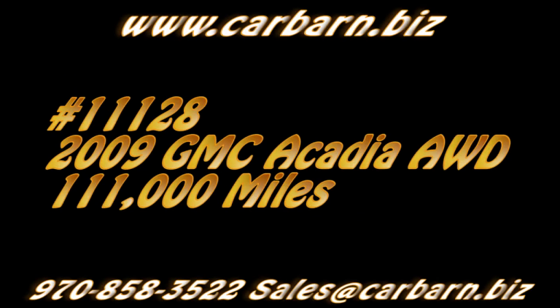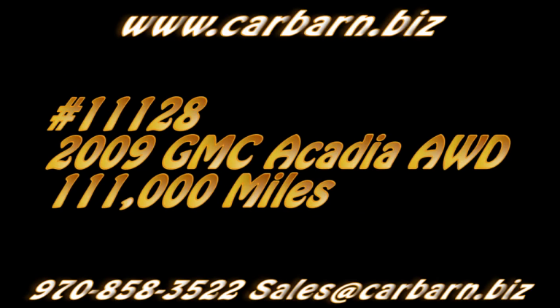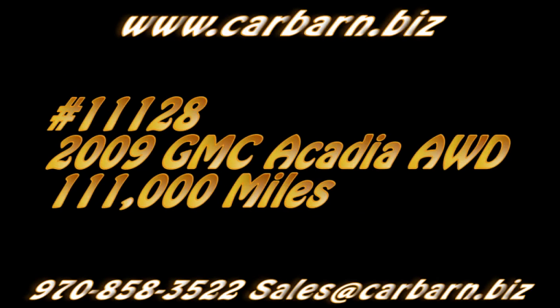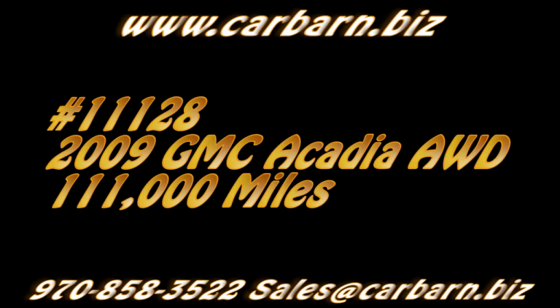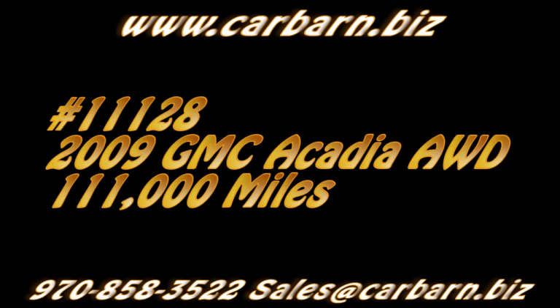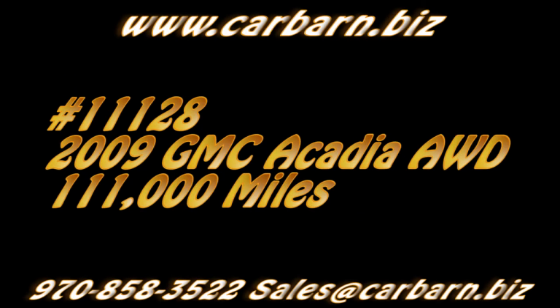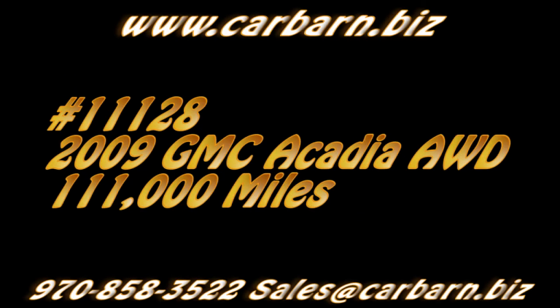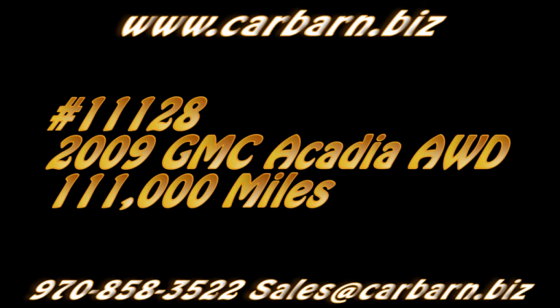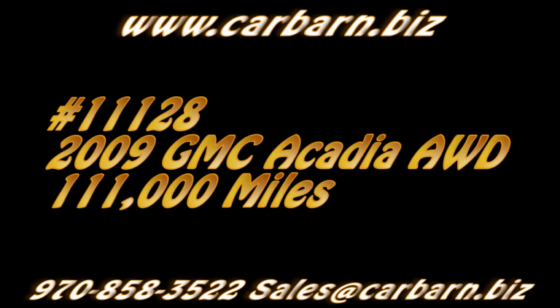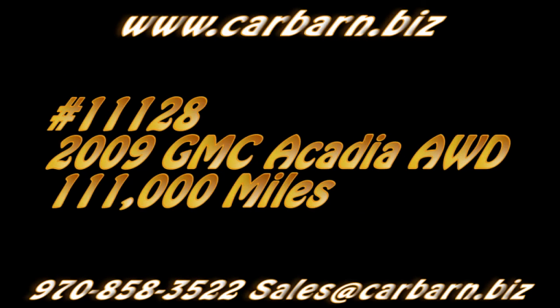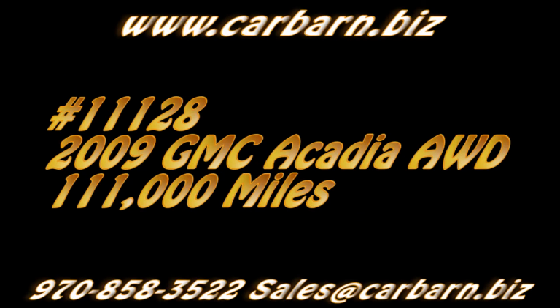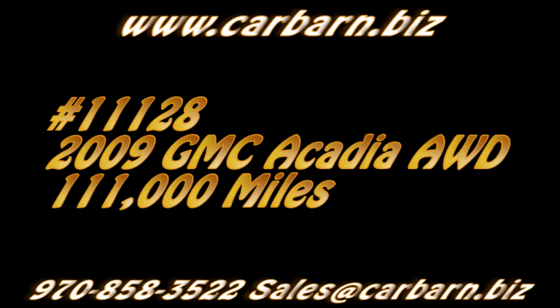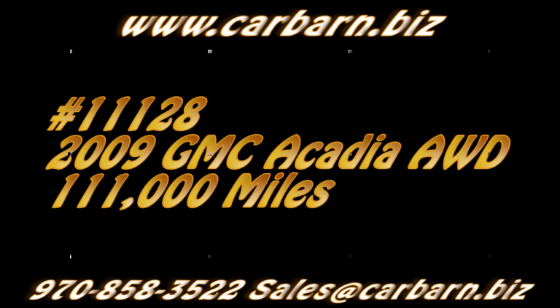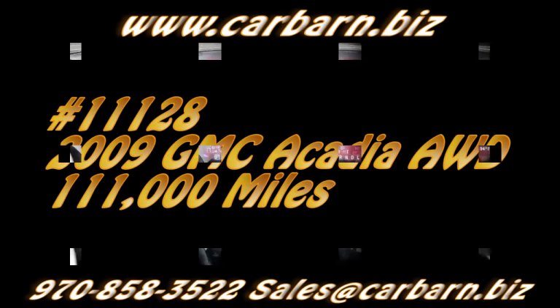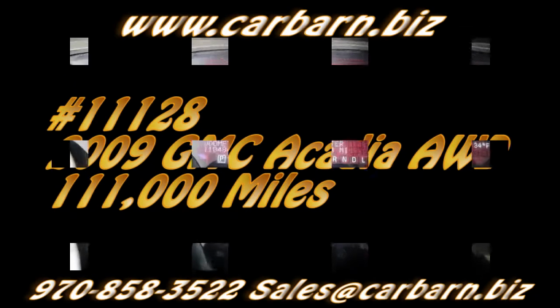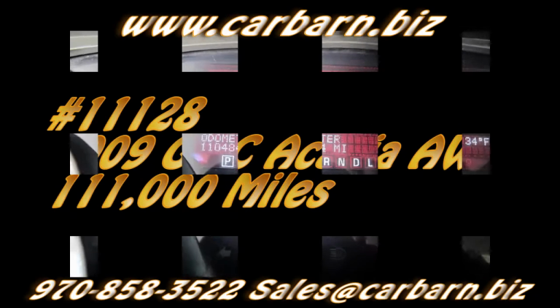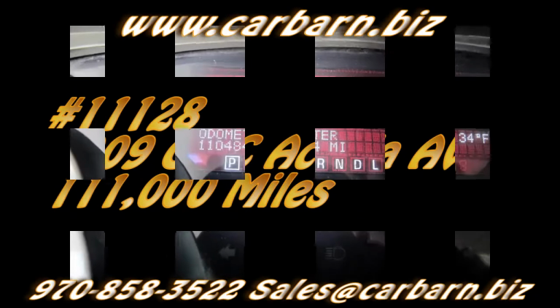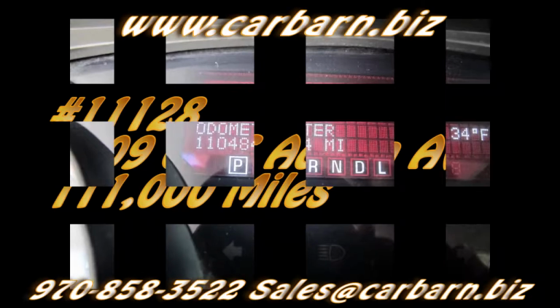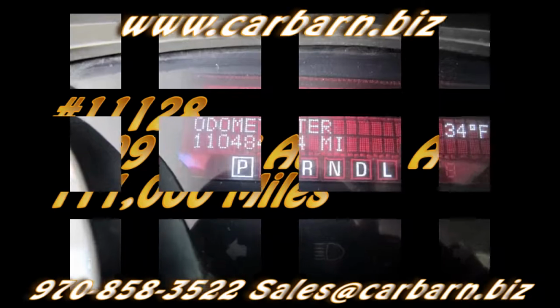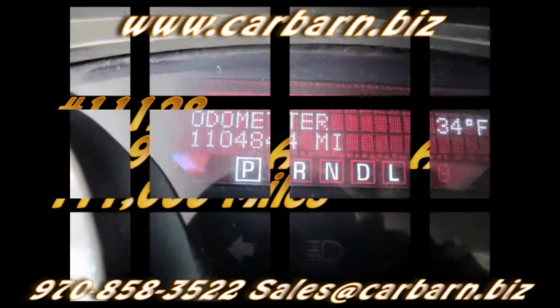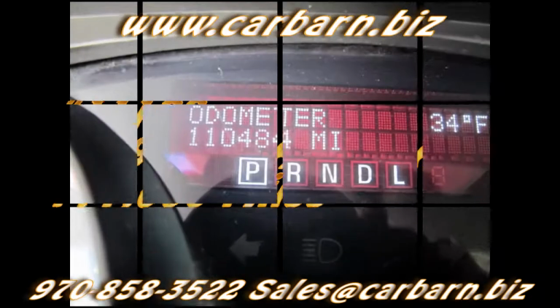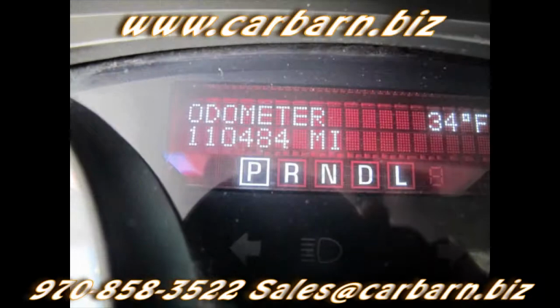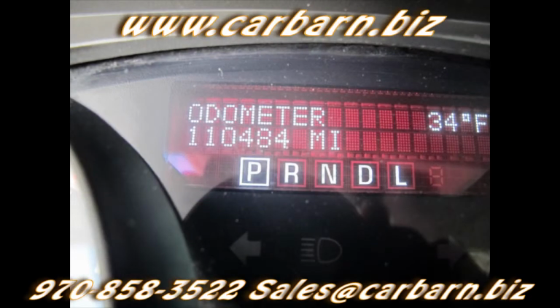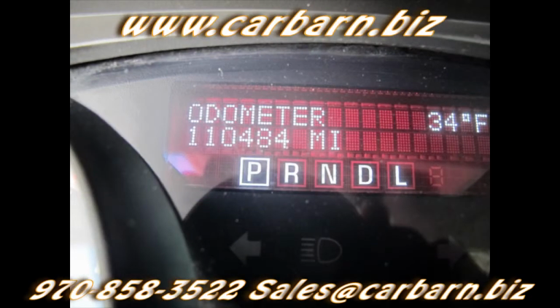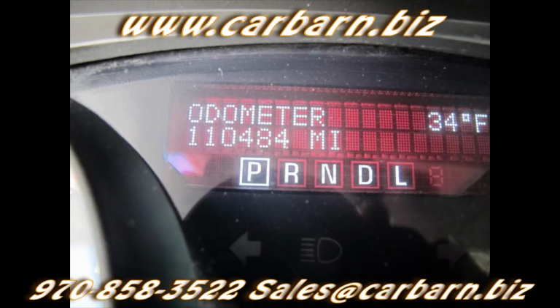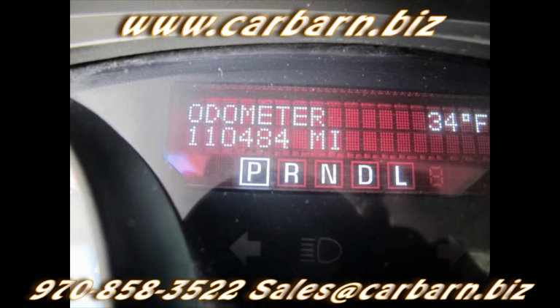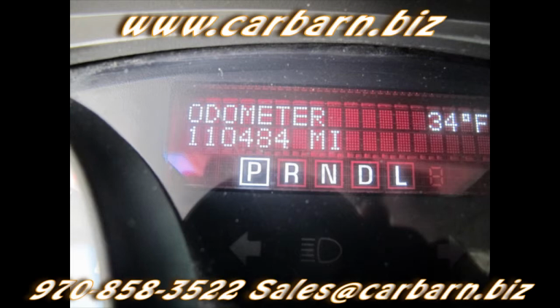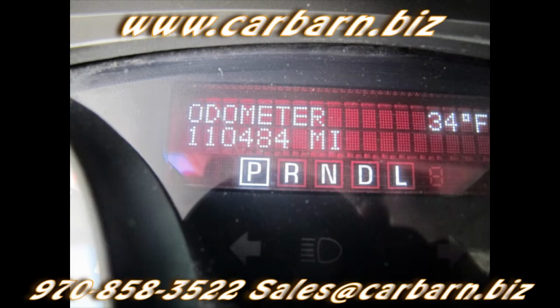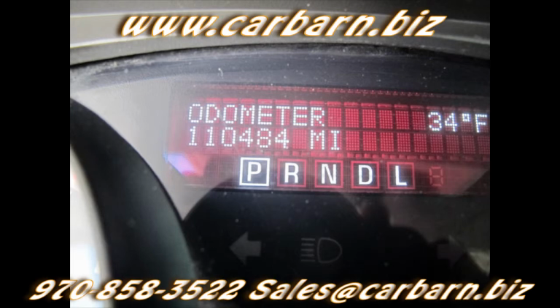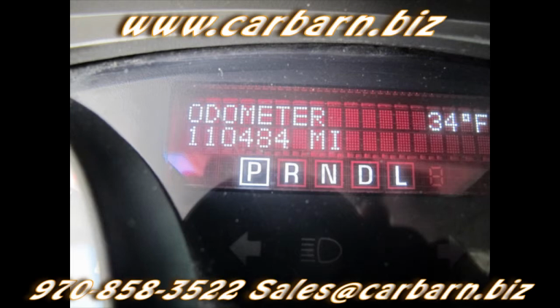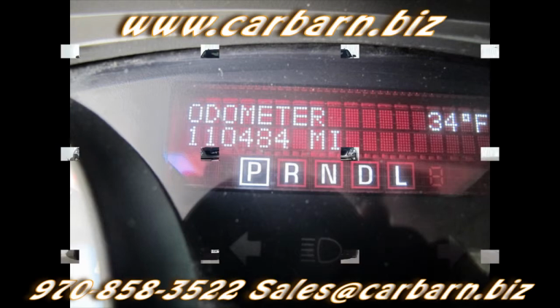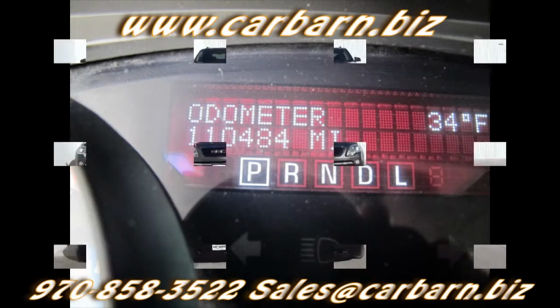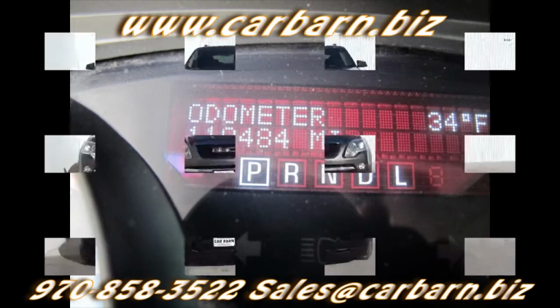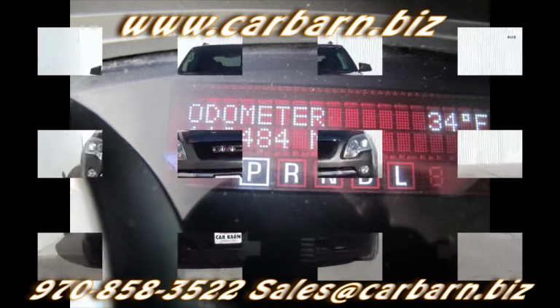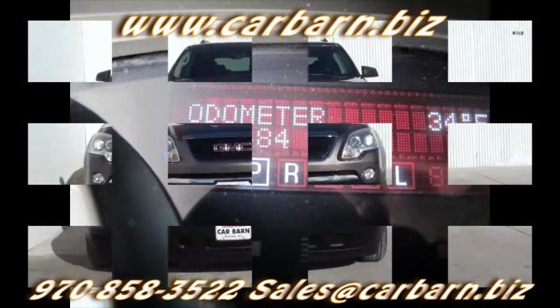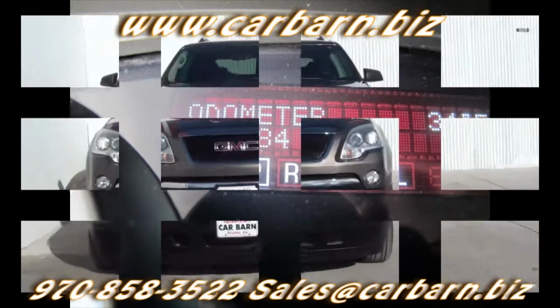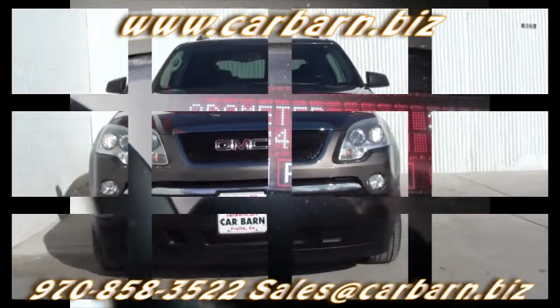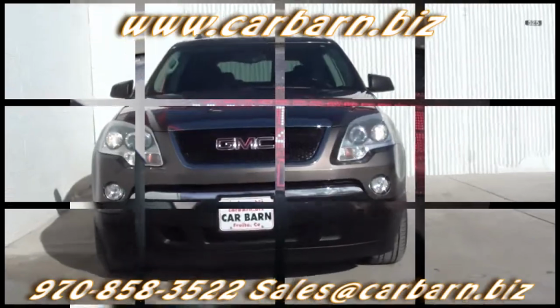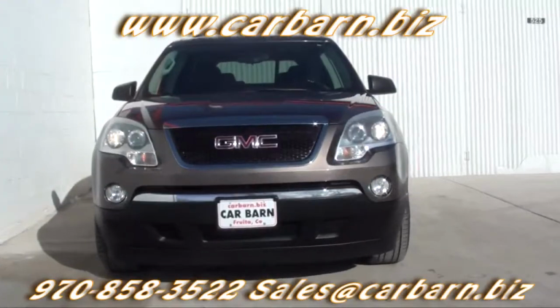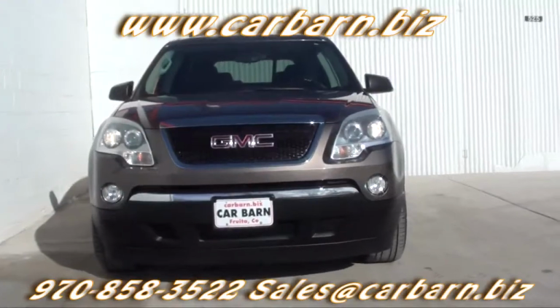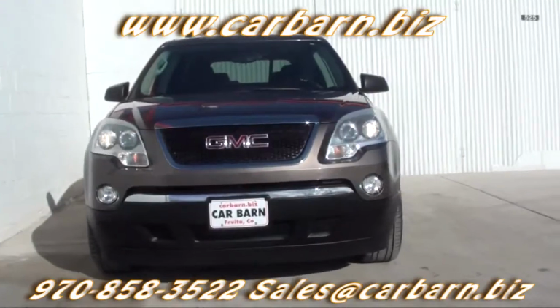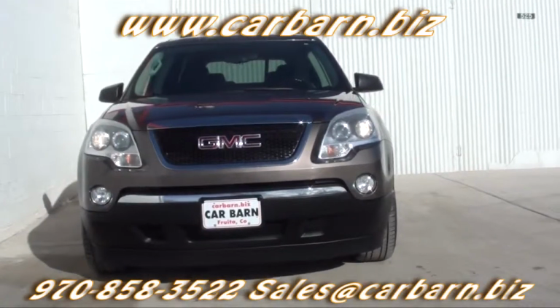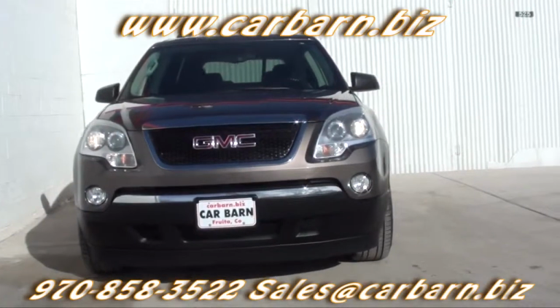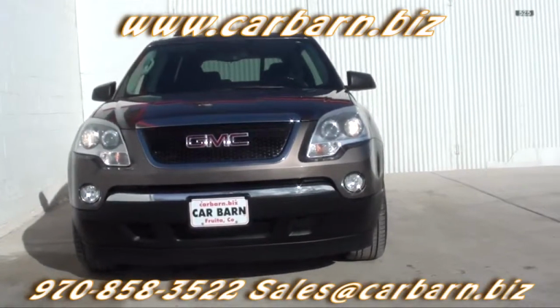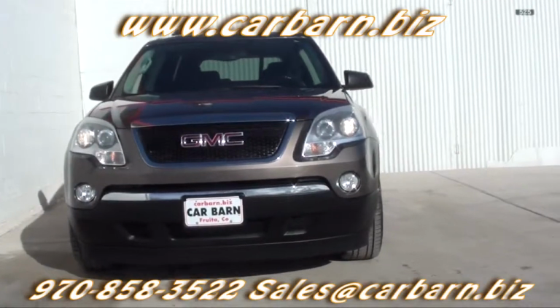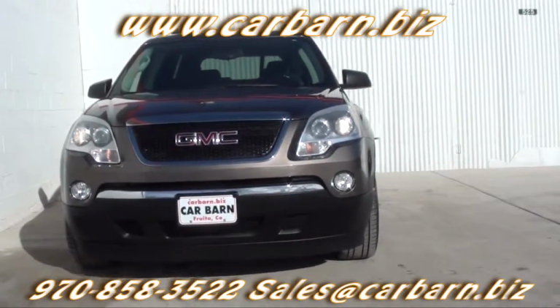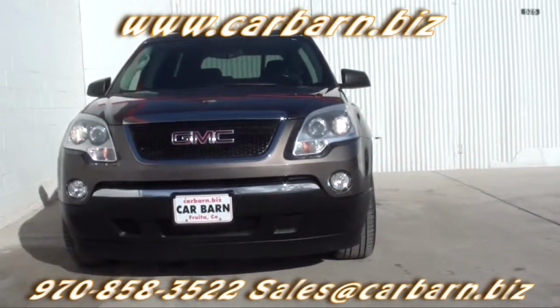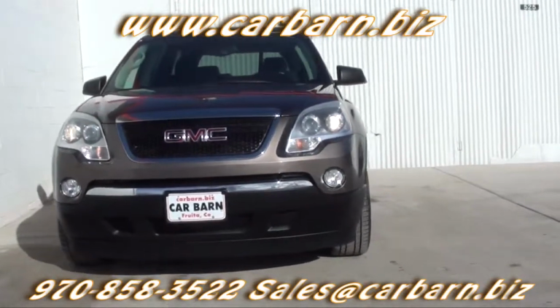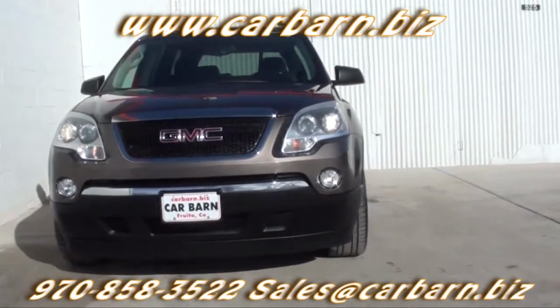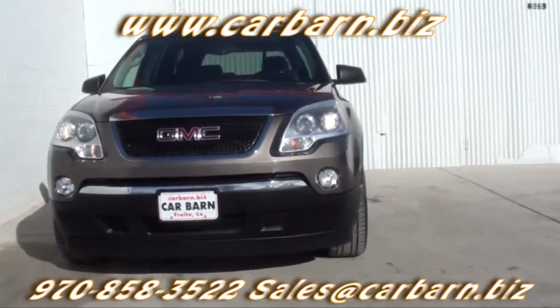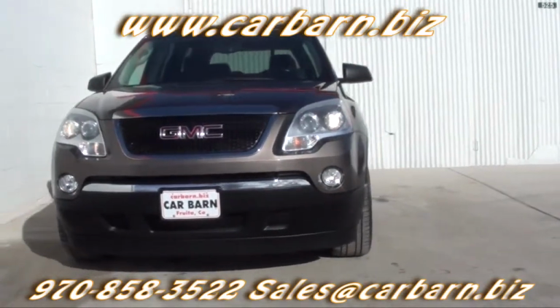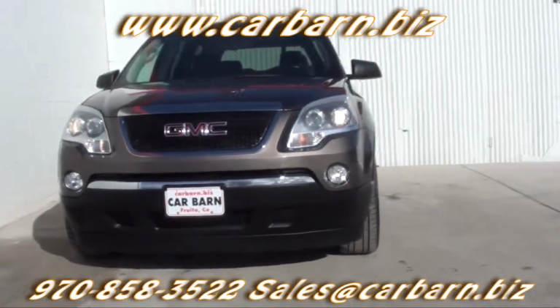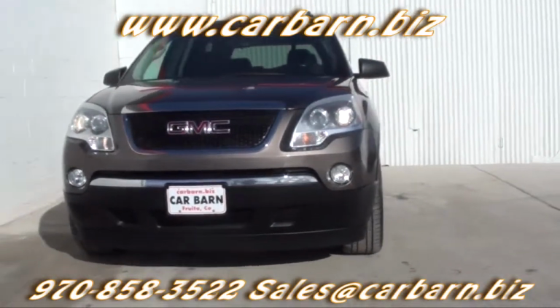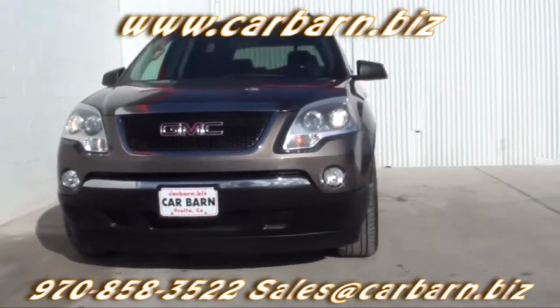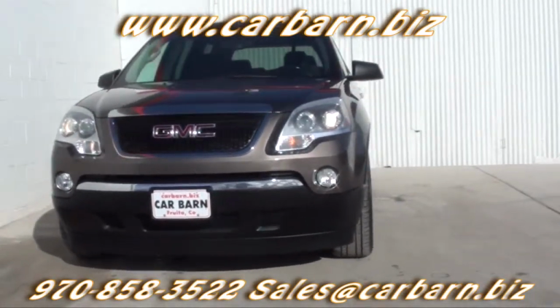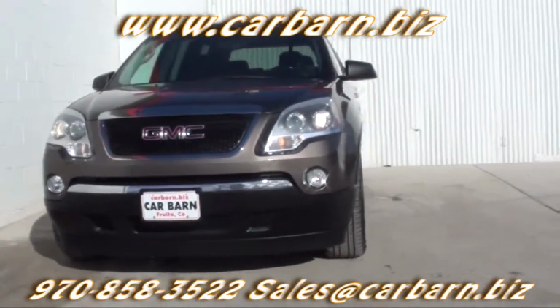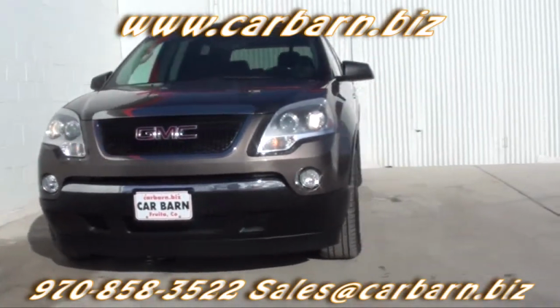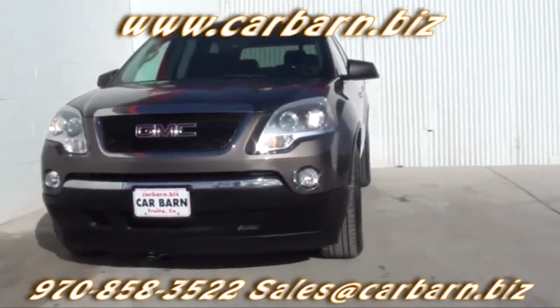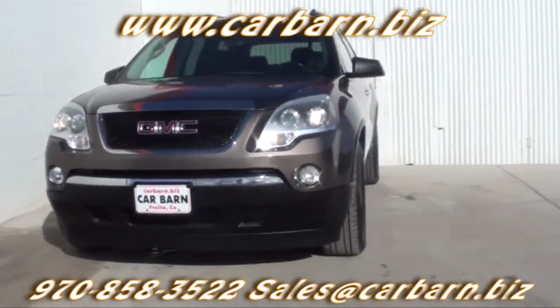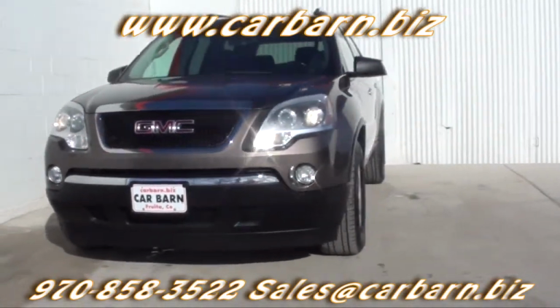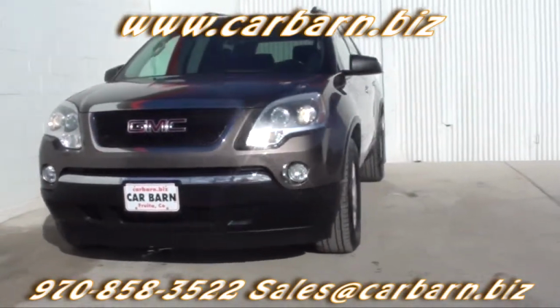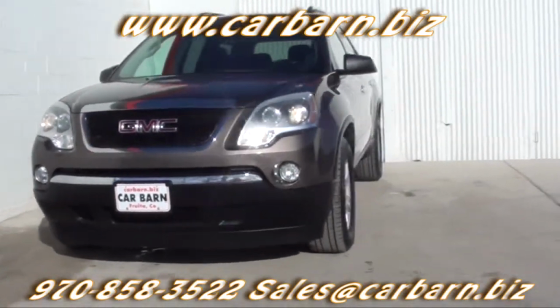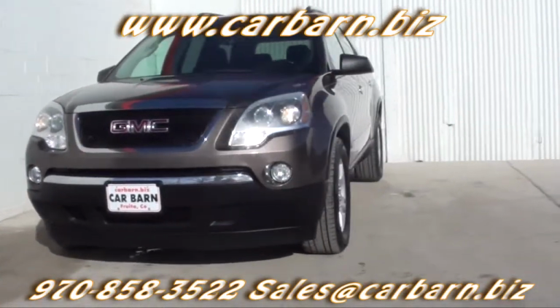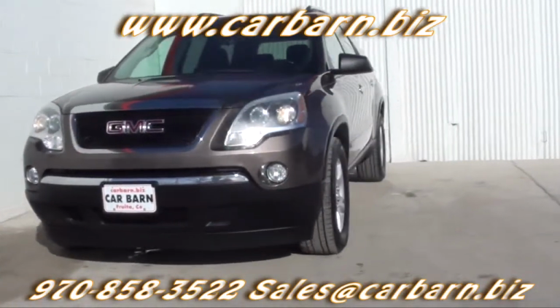Hi, Kevin here at Carbarn in Fruita, Colorado. Thanks for taking the time to look at my 2009 GMC Acadia.